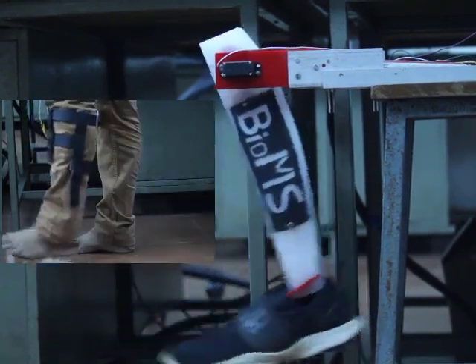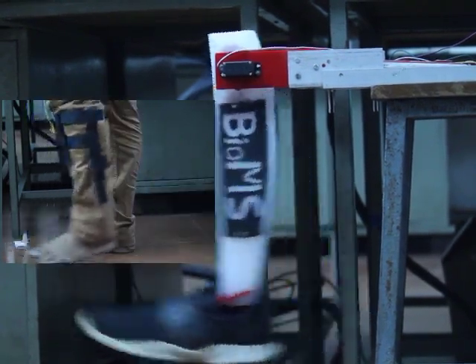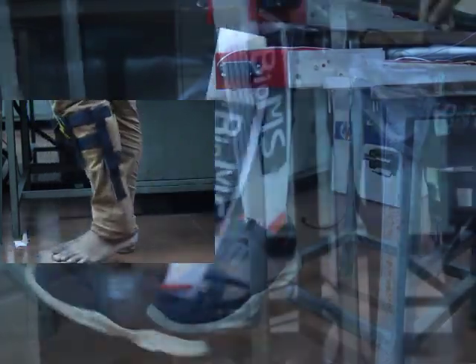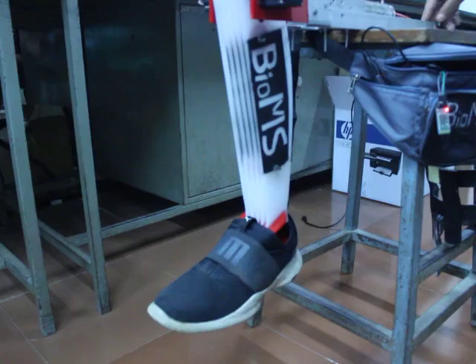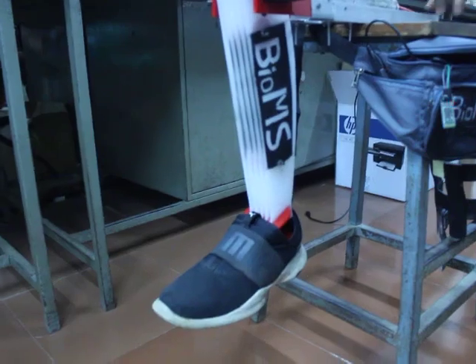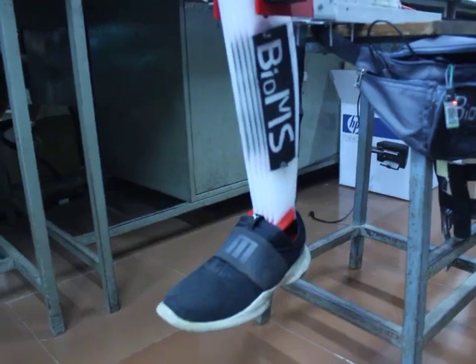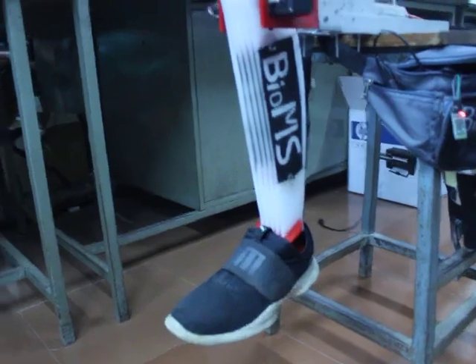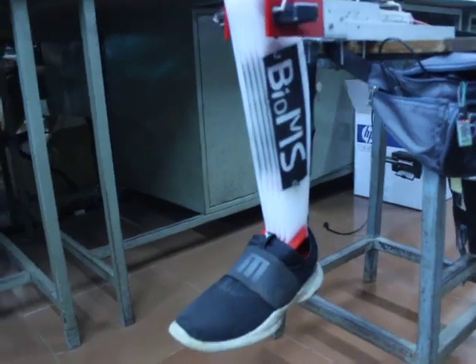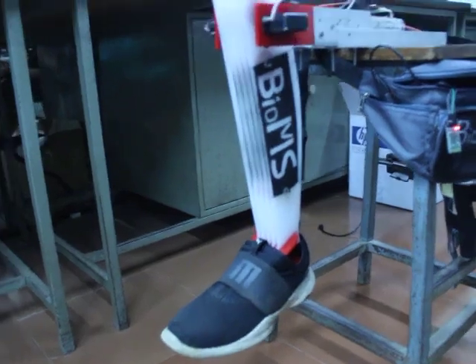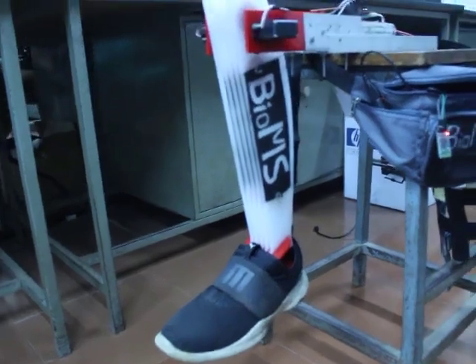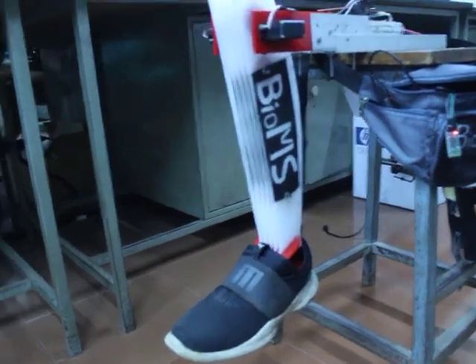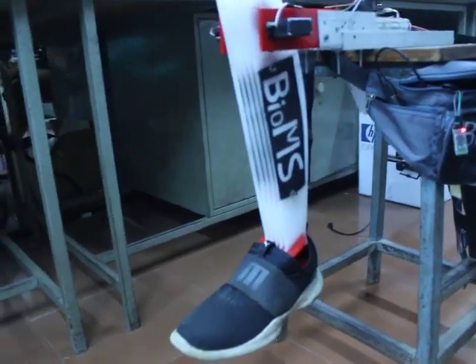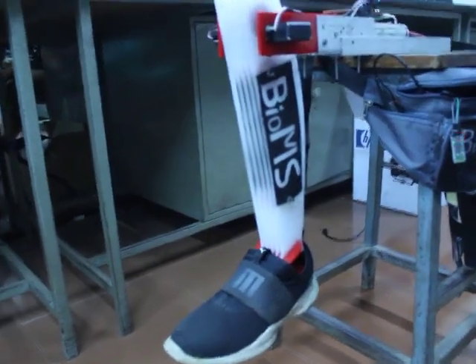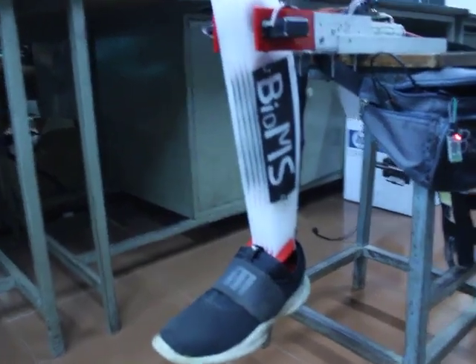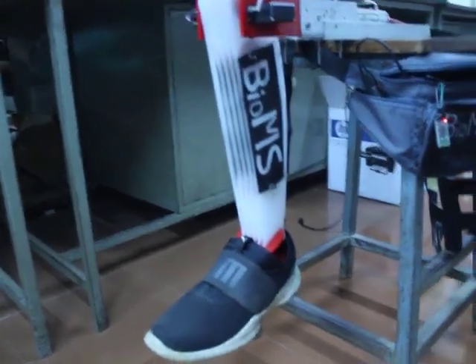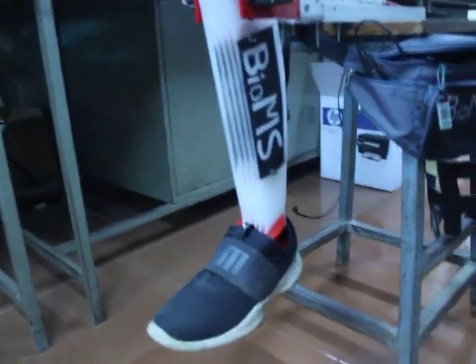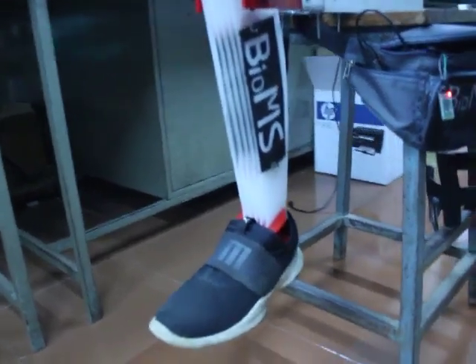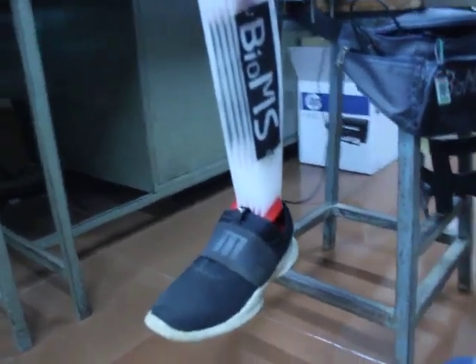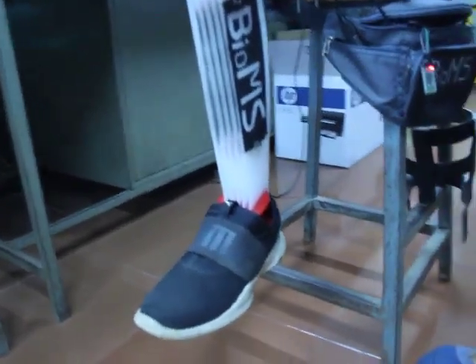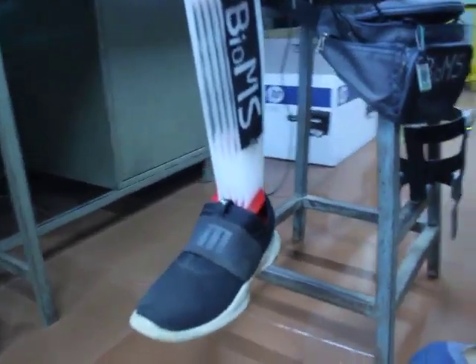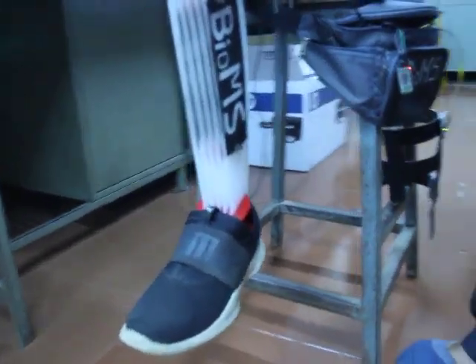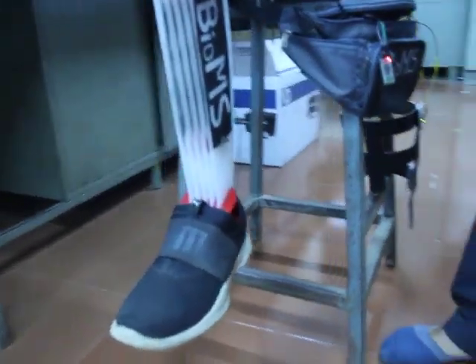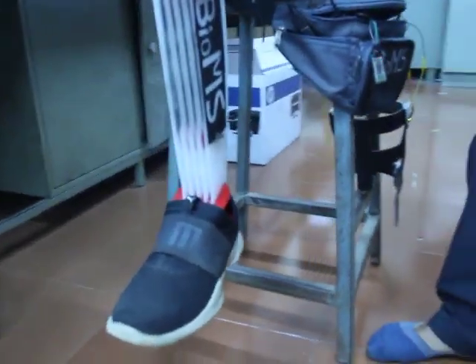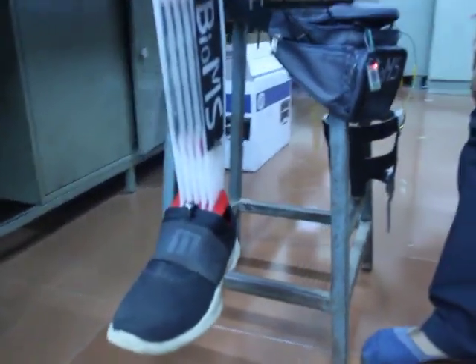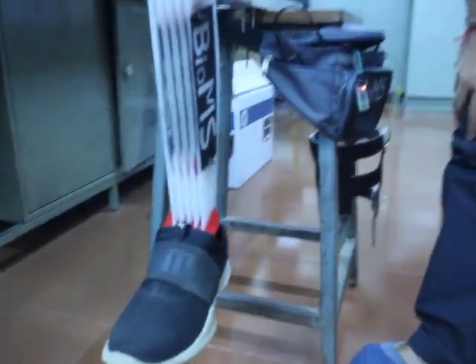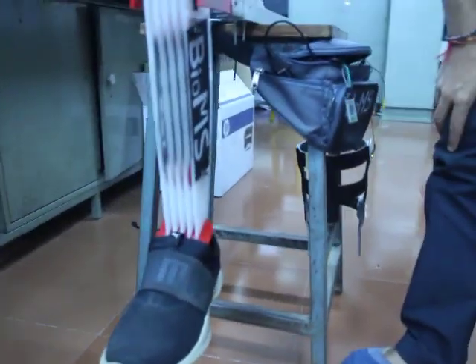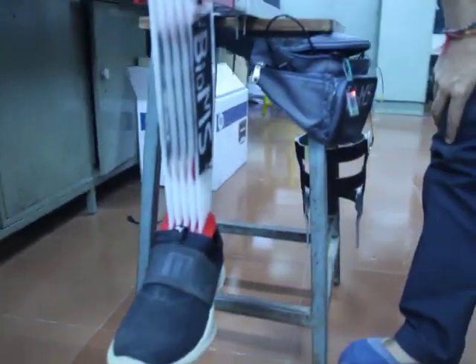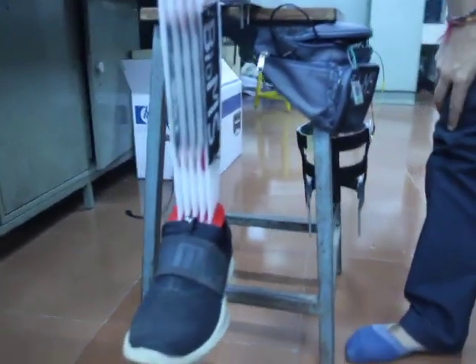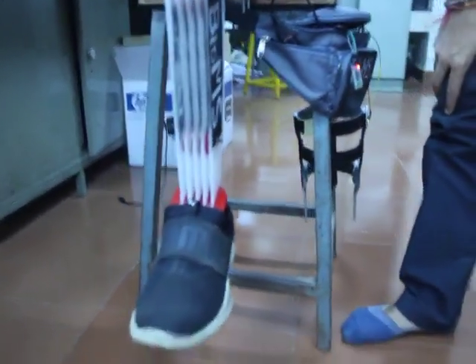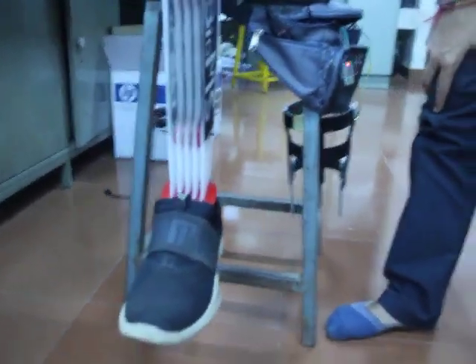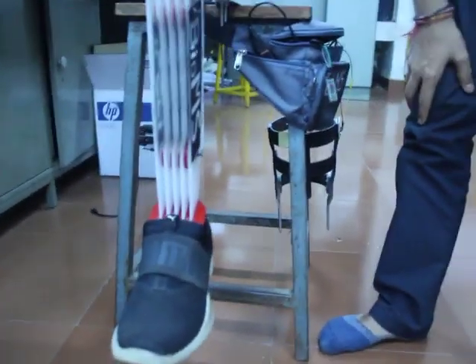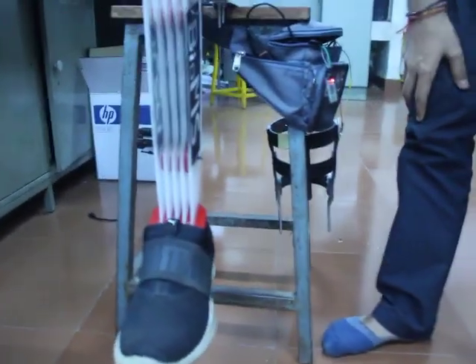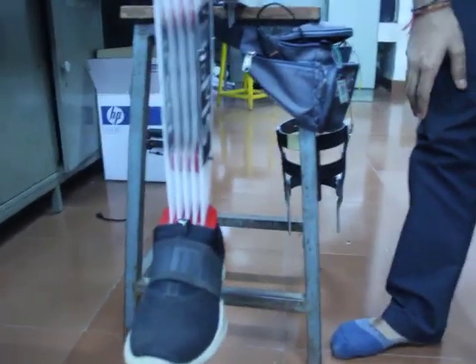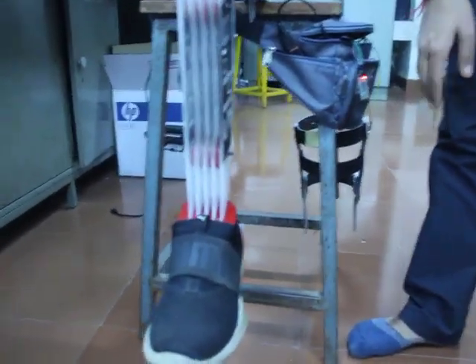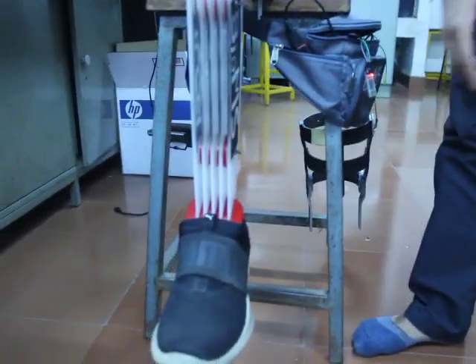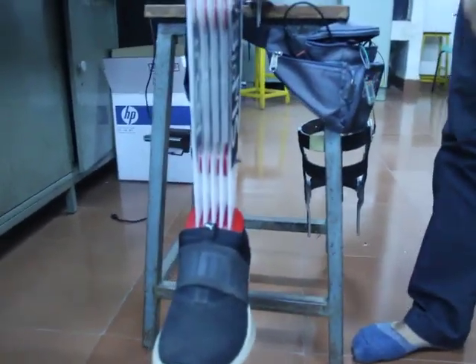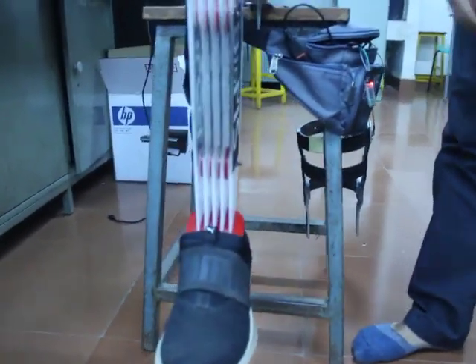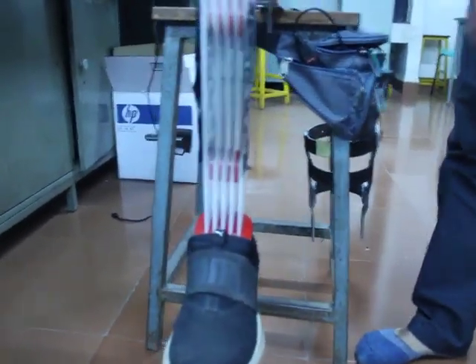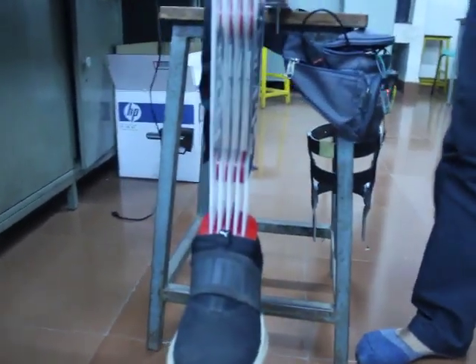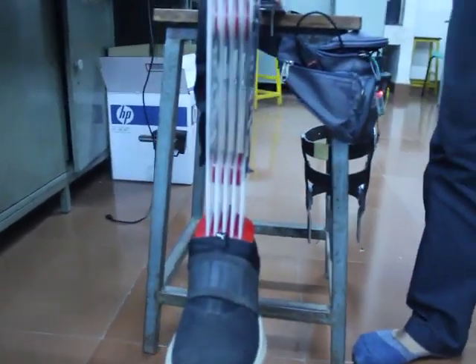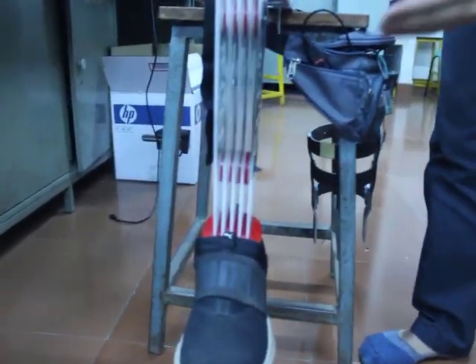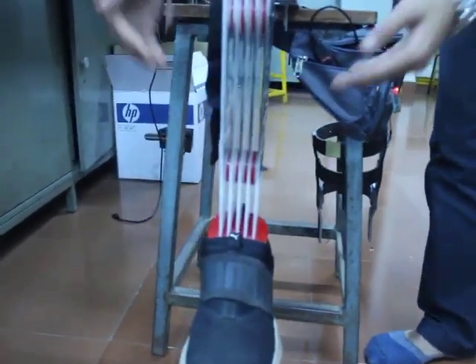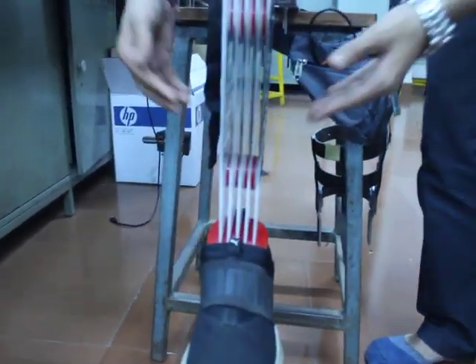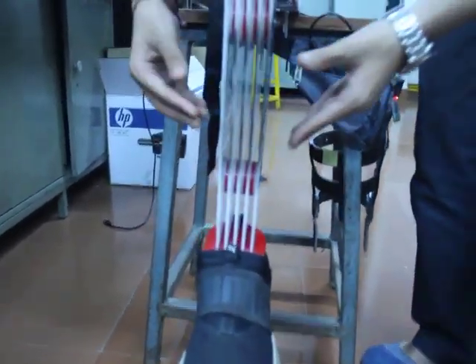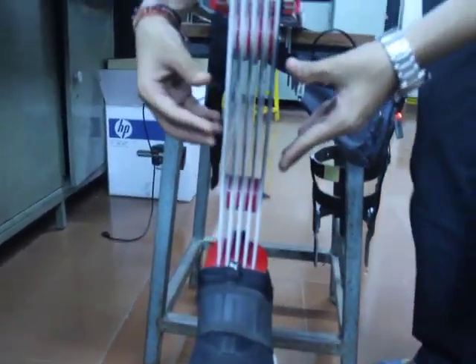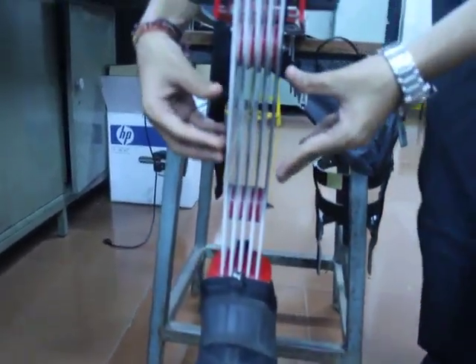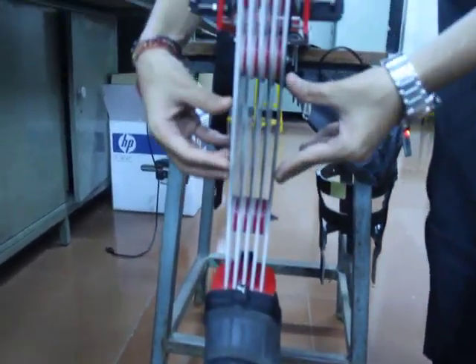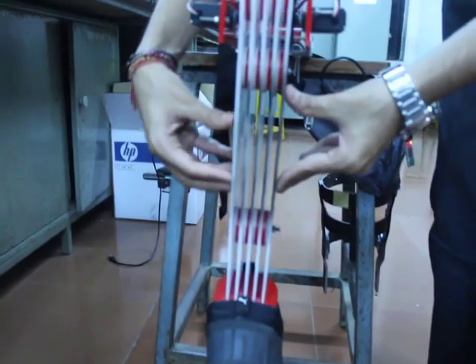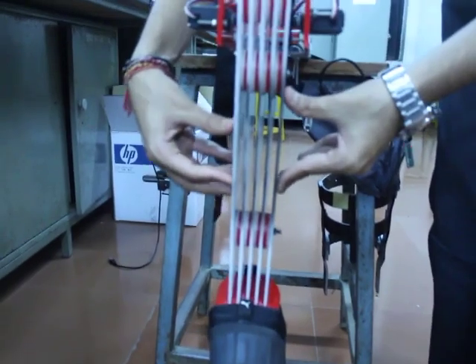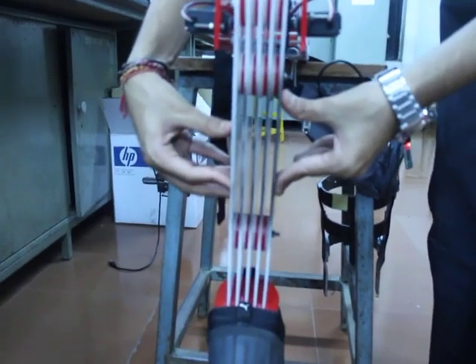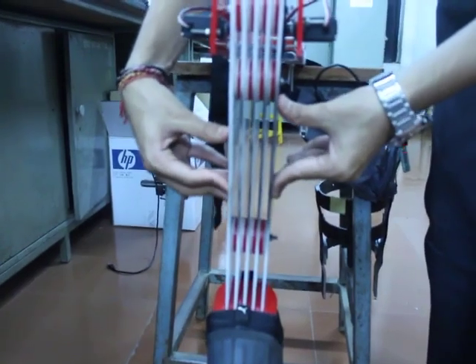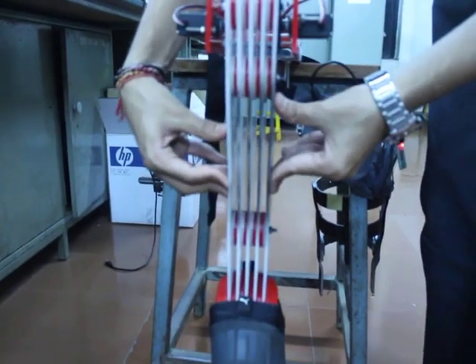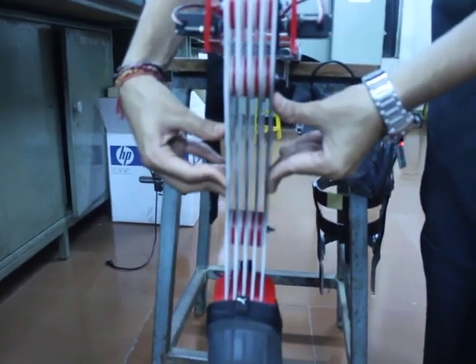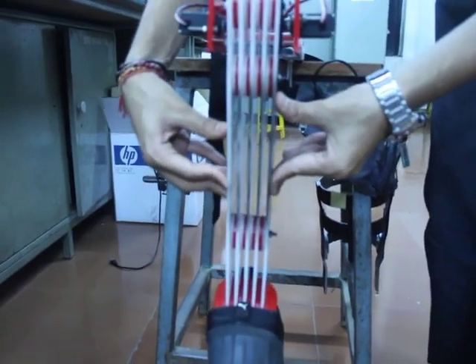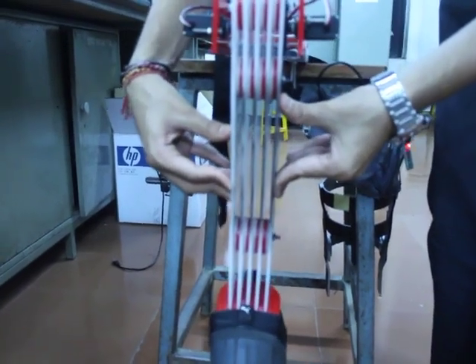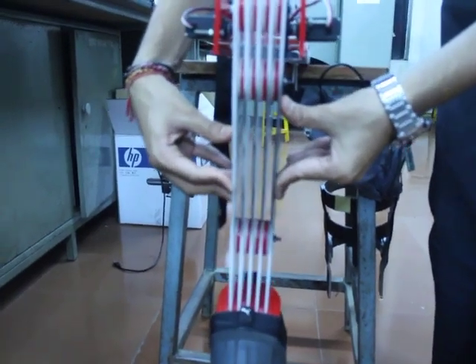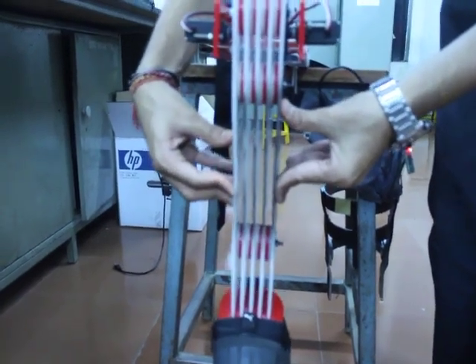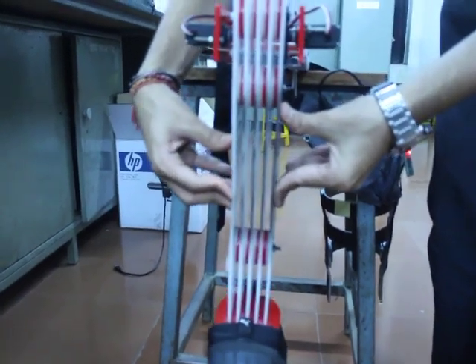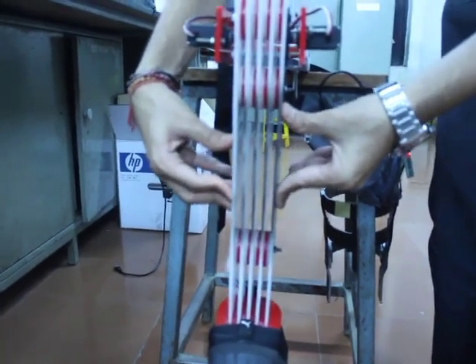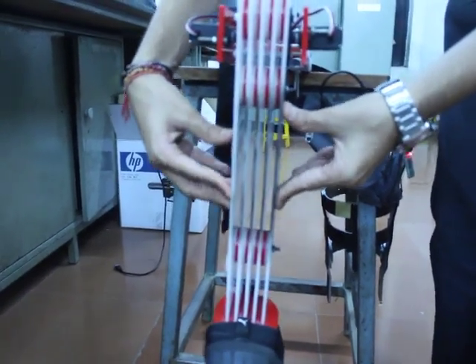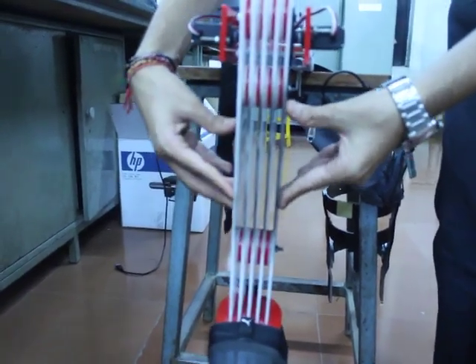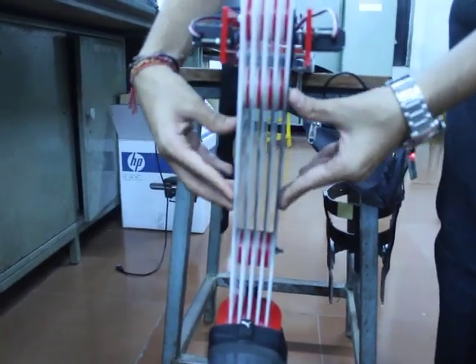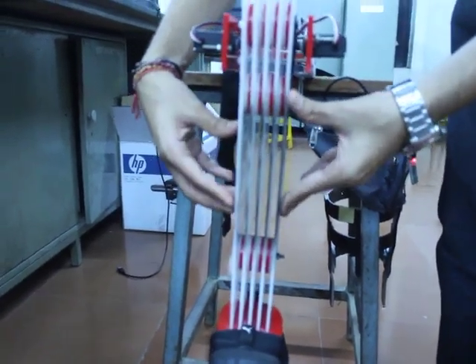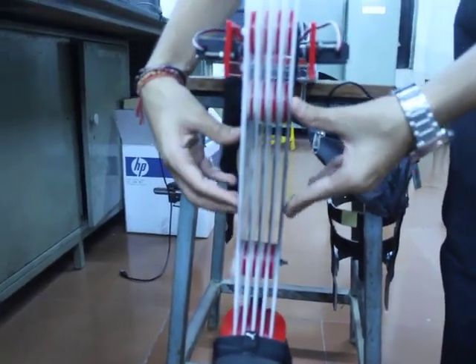Here you can see the prosthetic leg. As you can see, it is made of rigid material which does not collapse under any sort of applied pressure or stress.